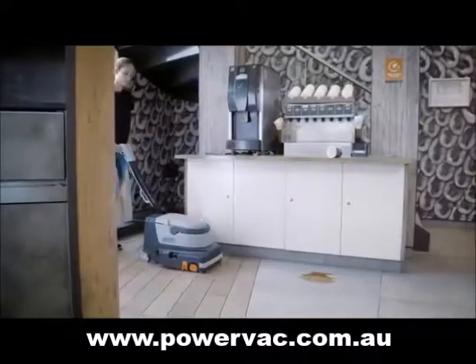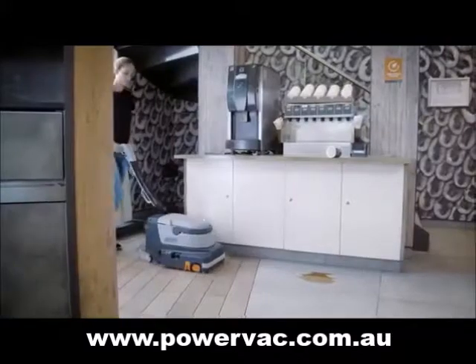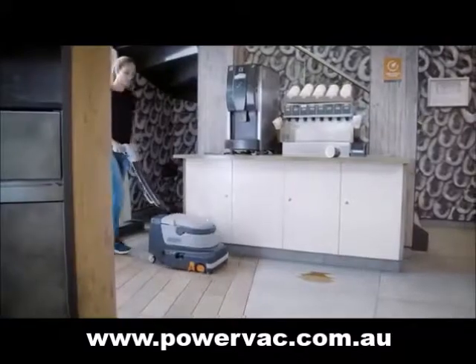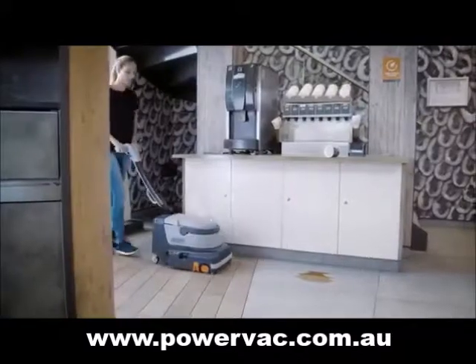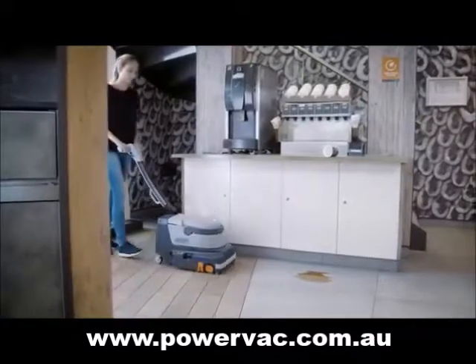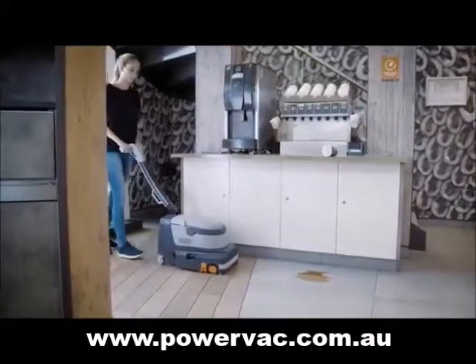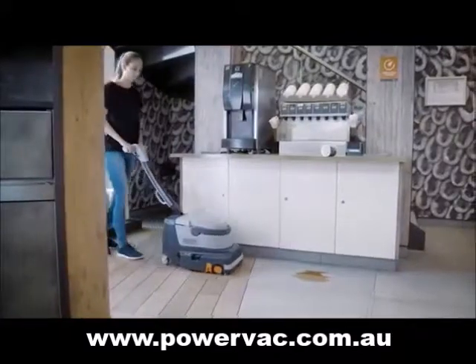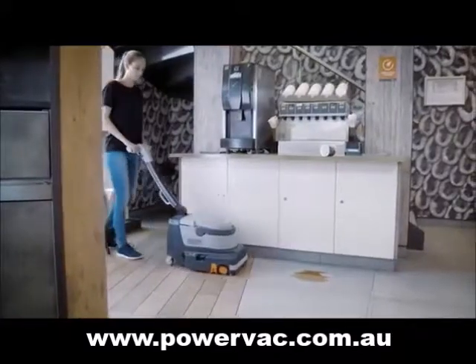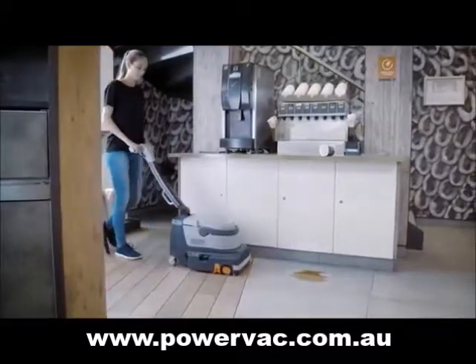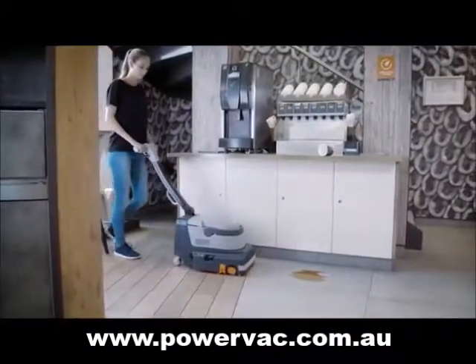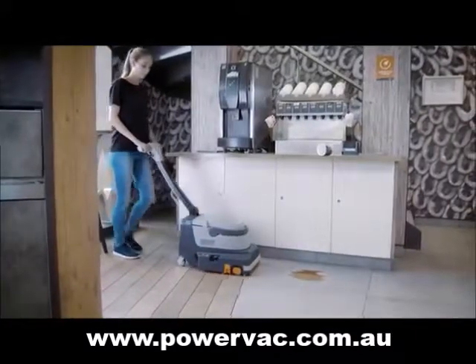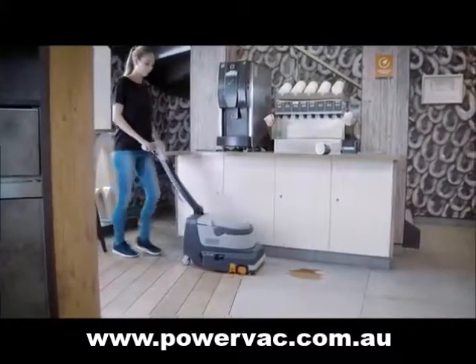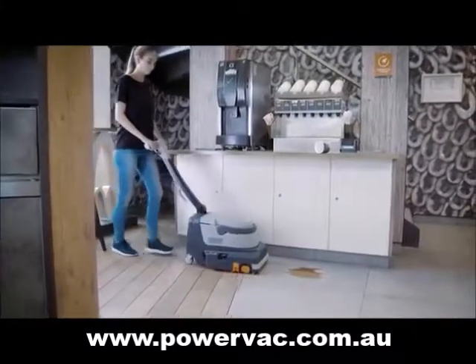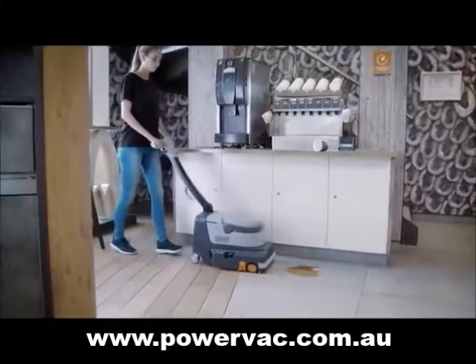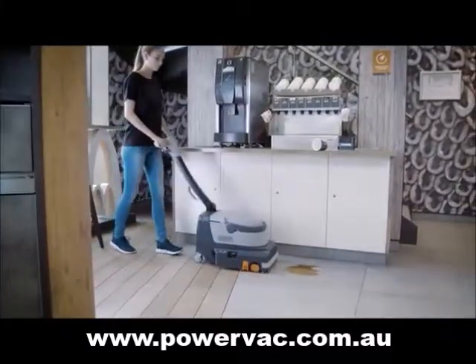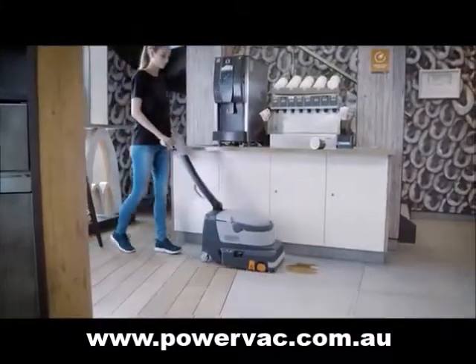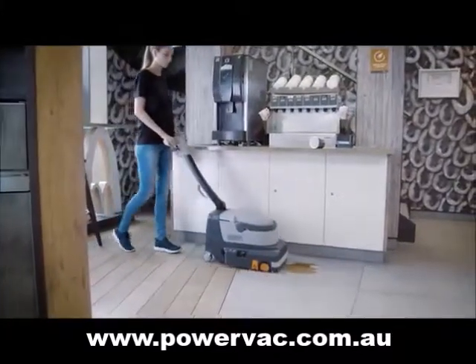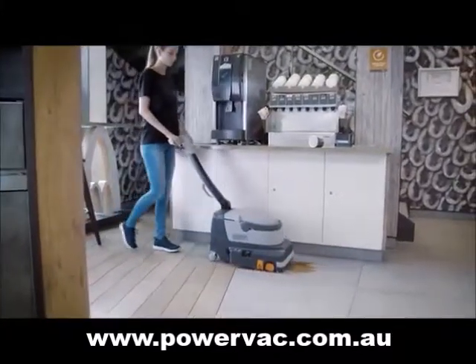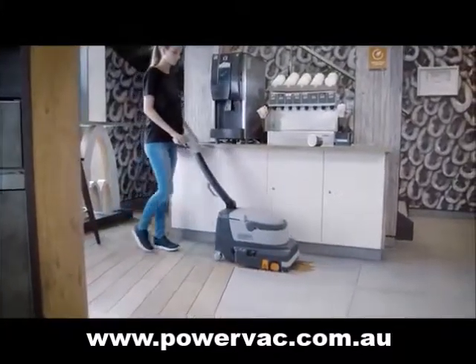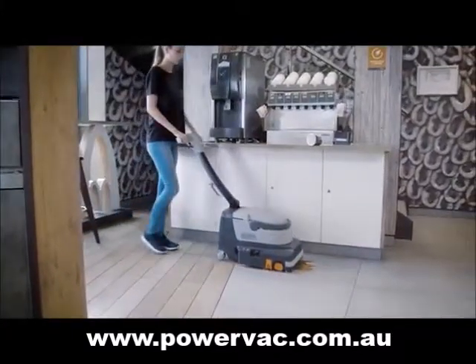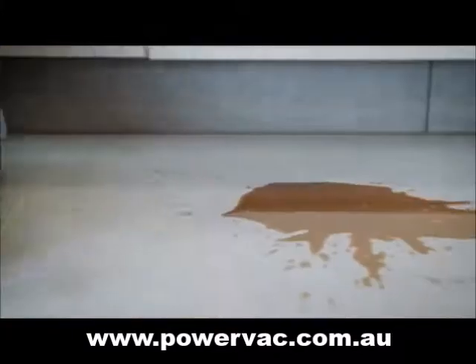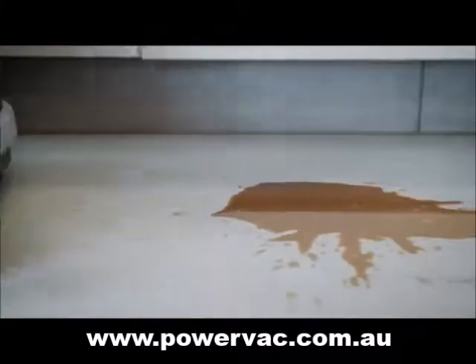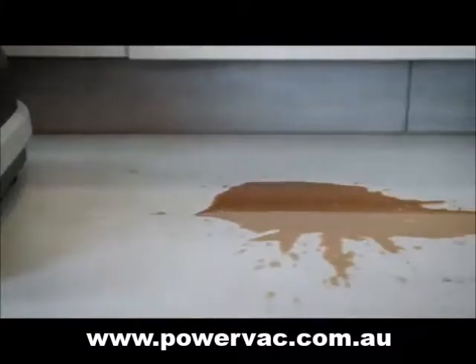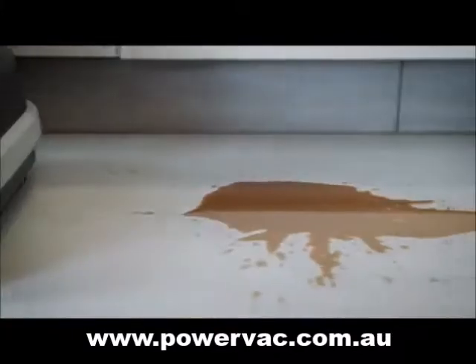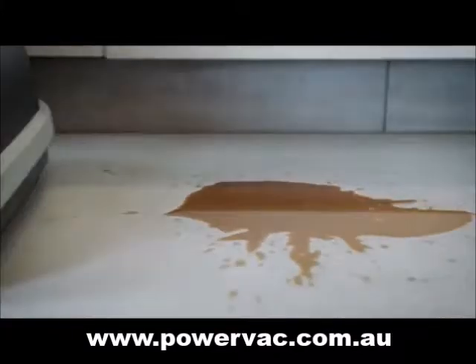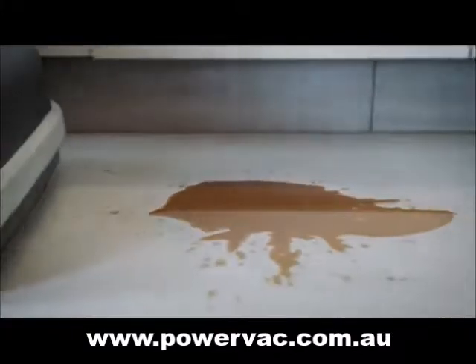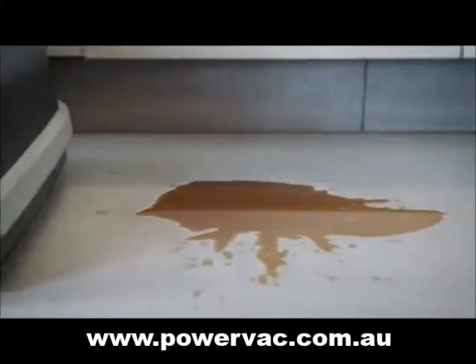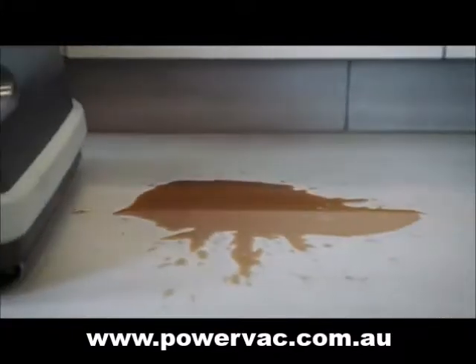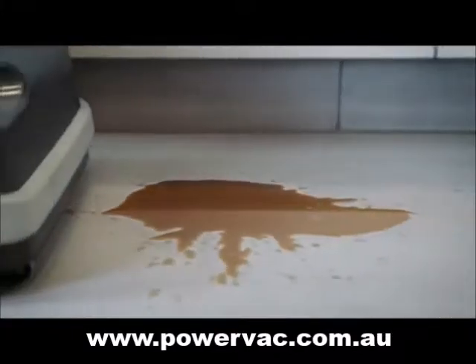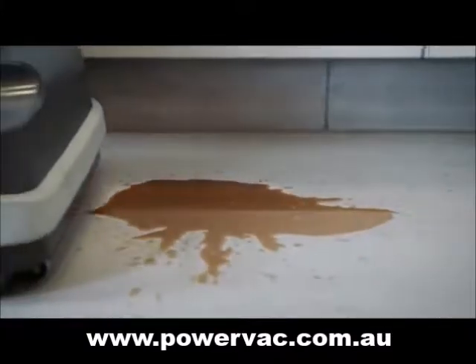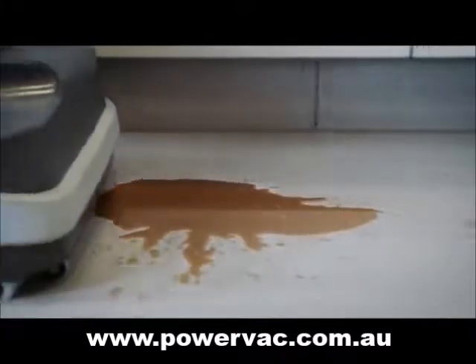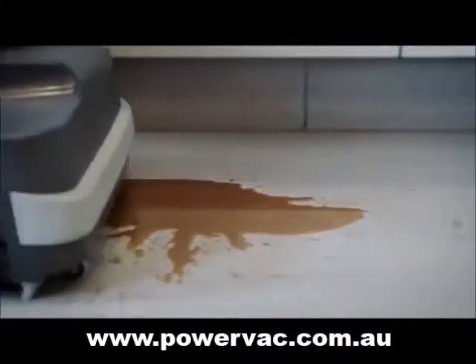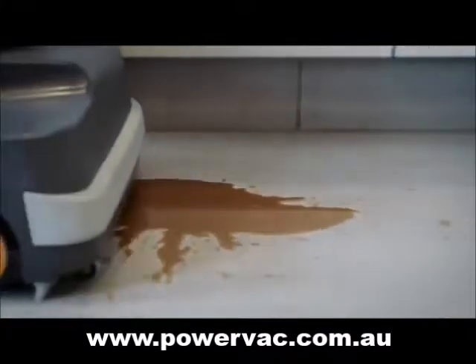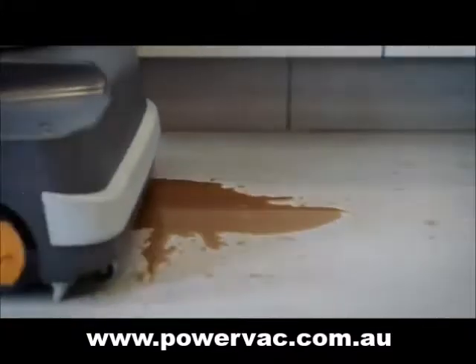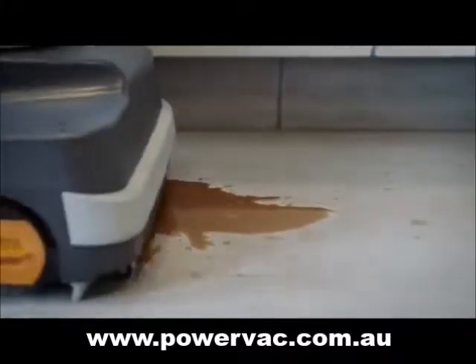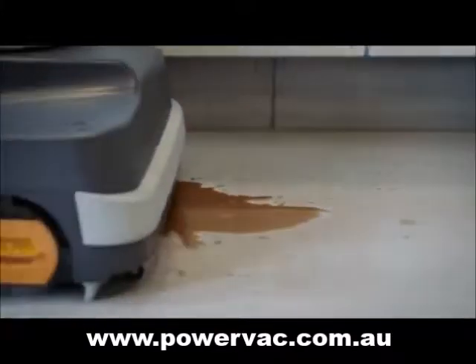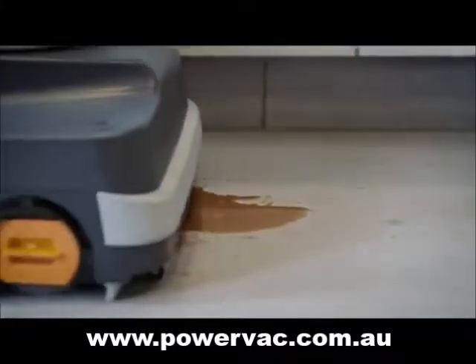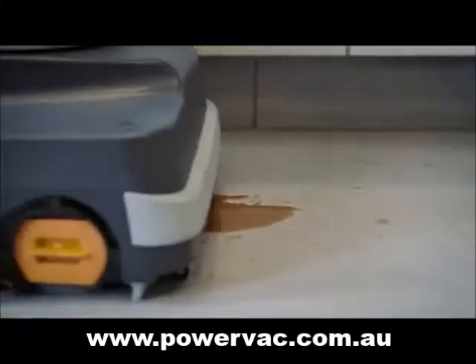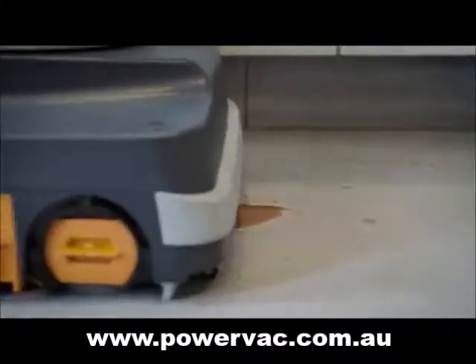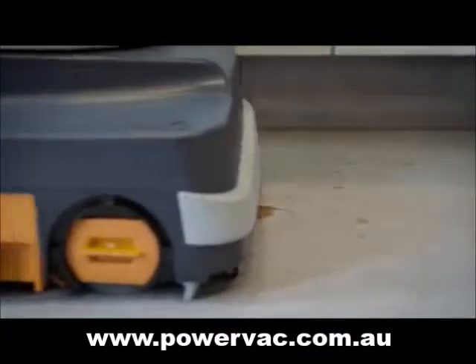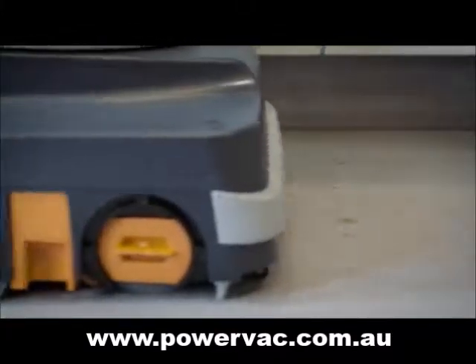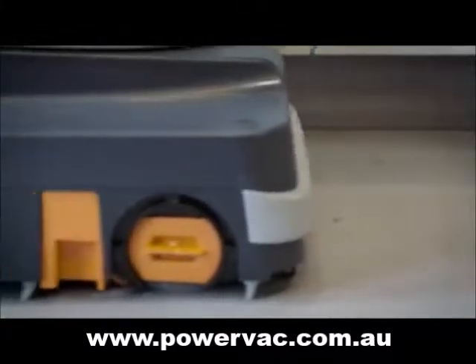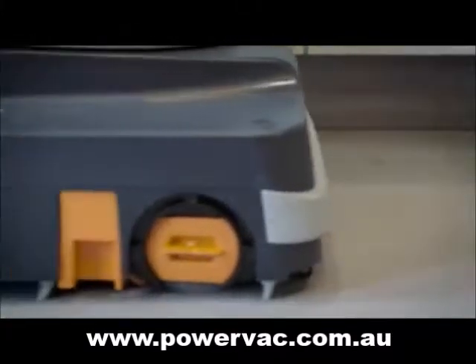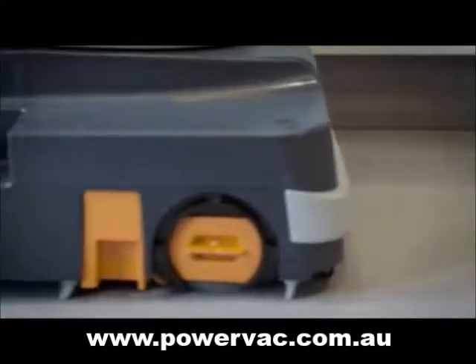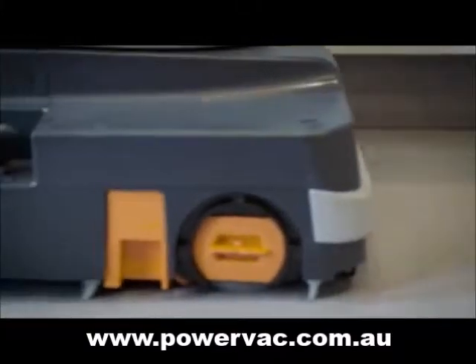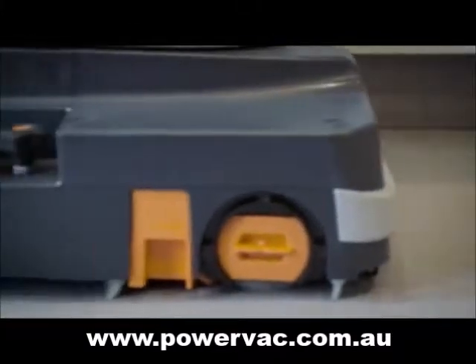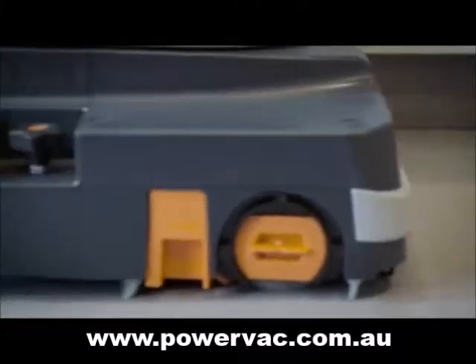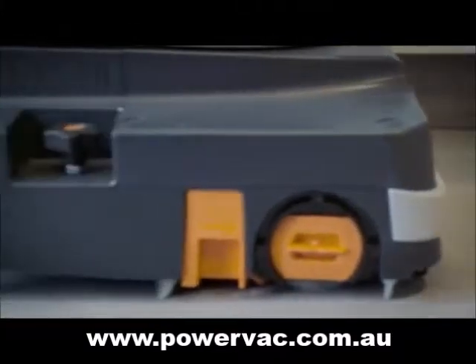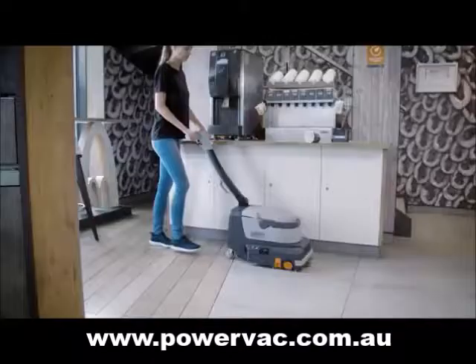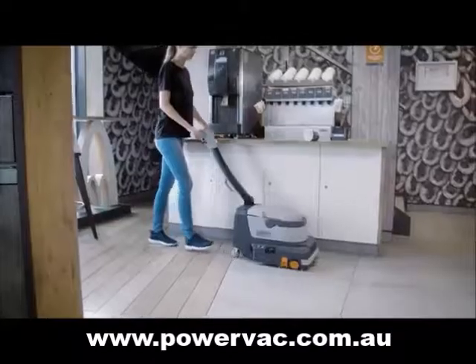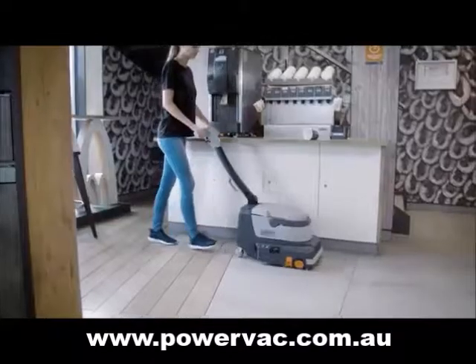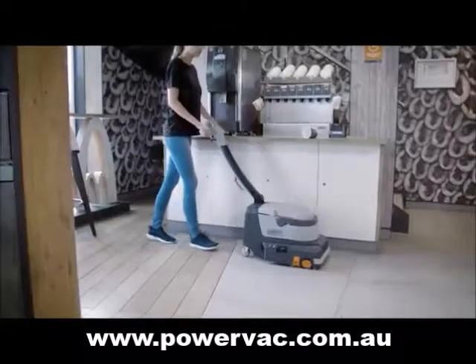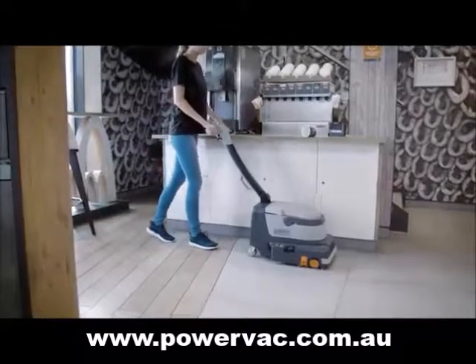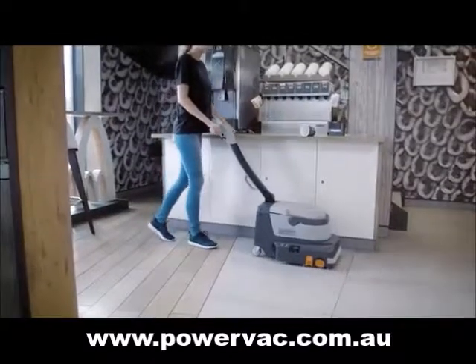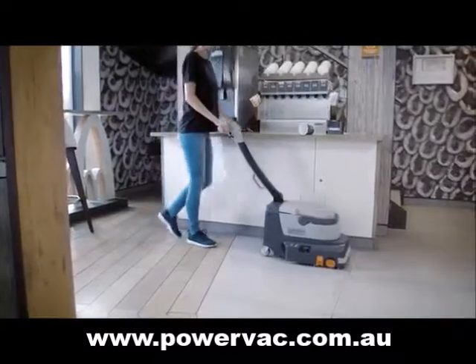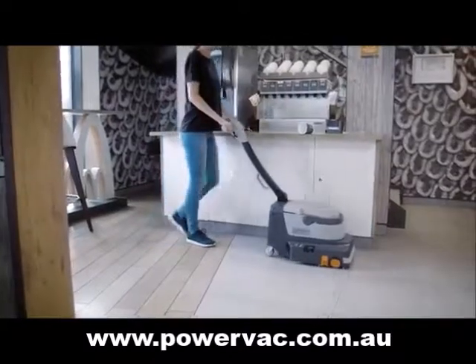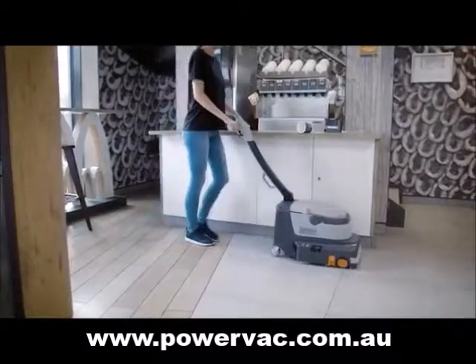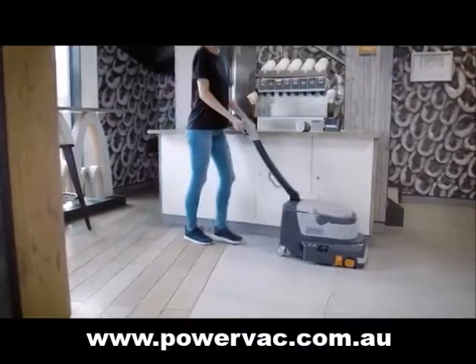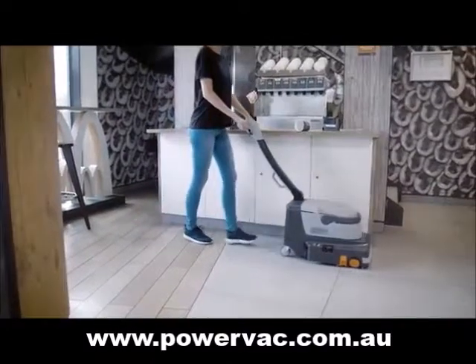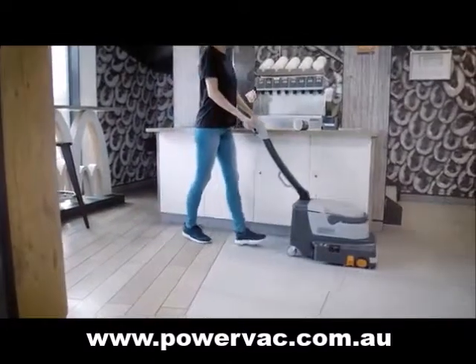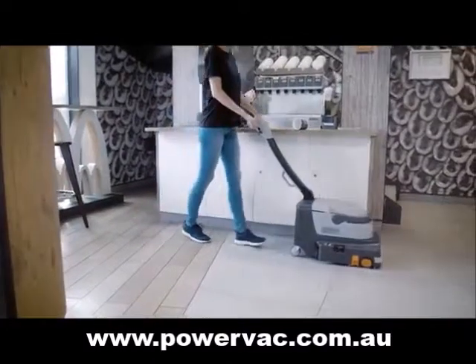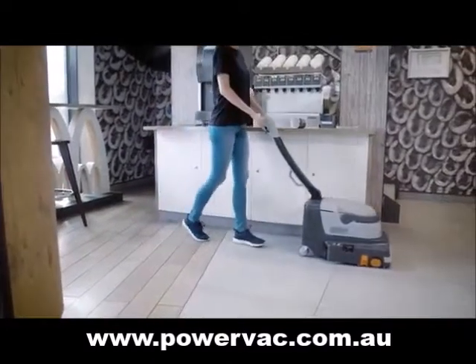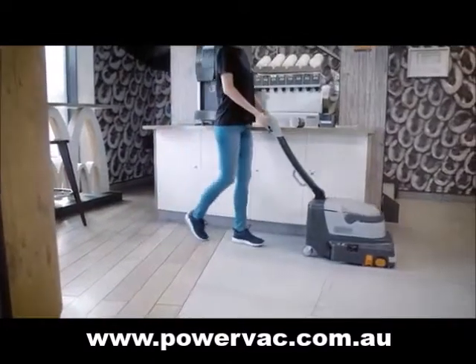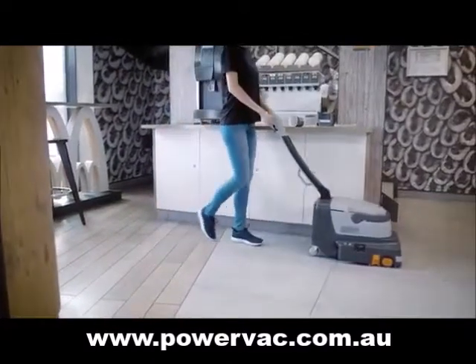The high cleaning performance of the scrubber dryer is ensured by sweeping, scrubbing, and drying carried out at the same time.